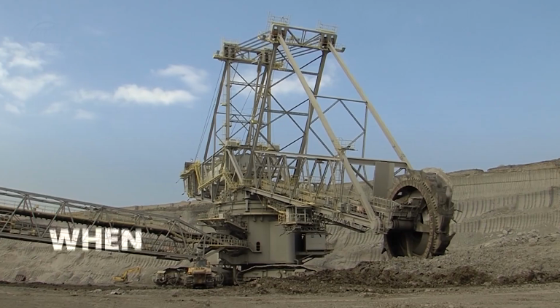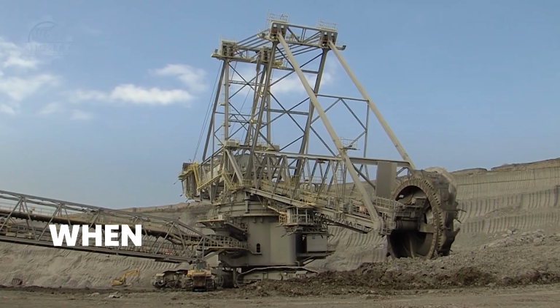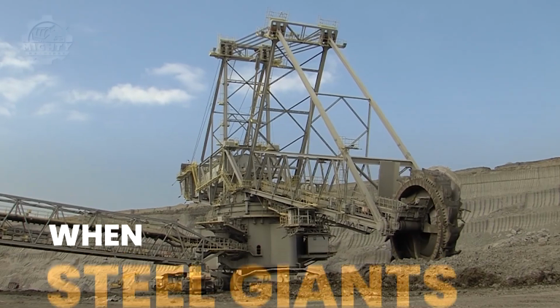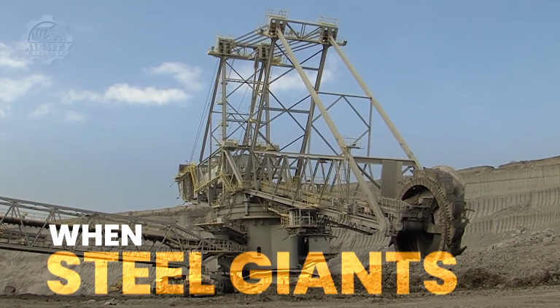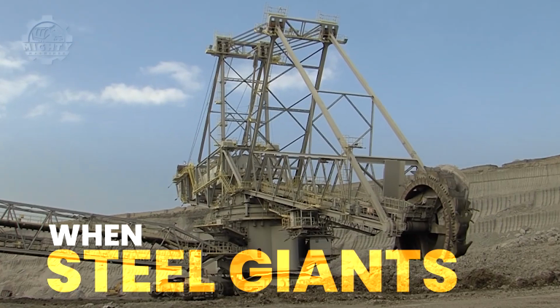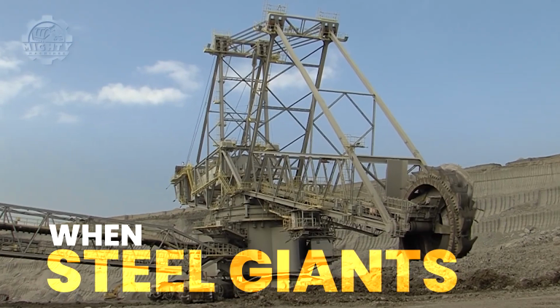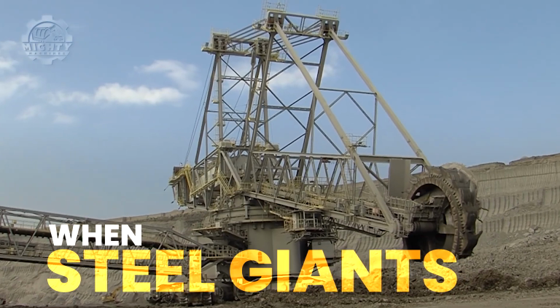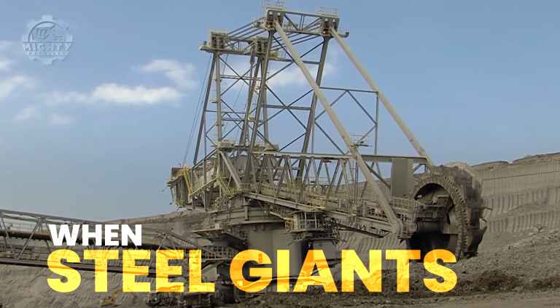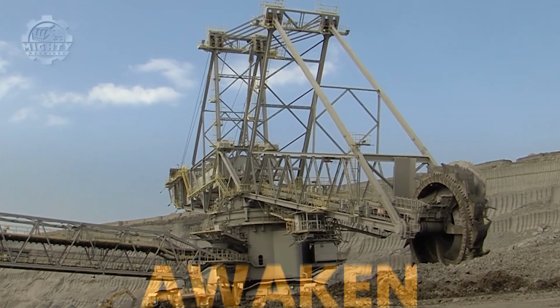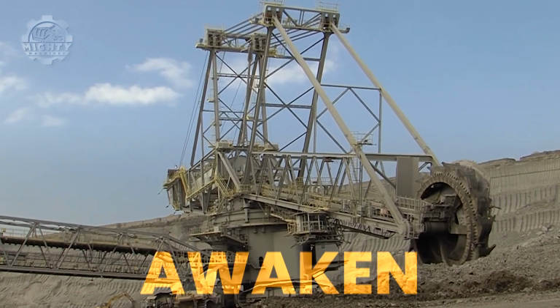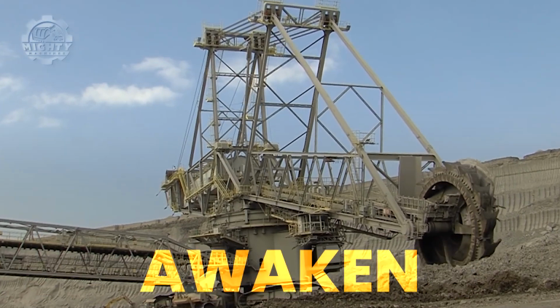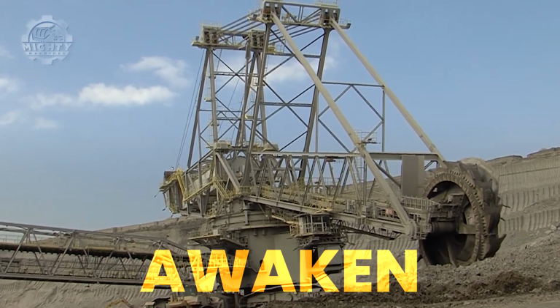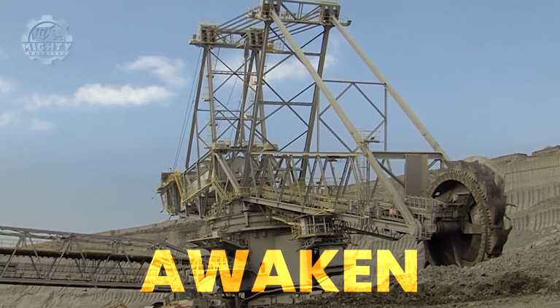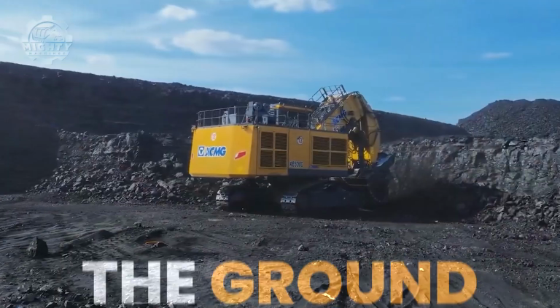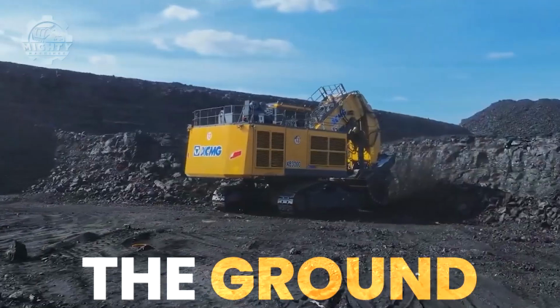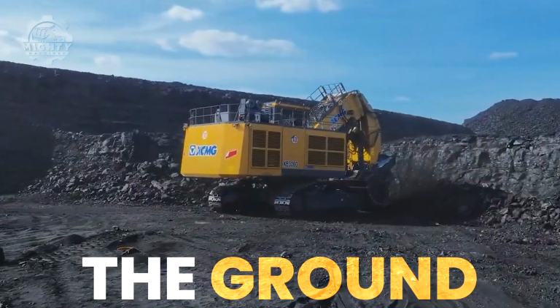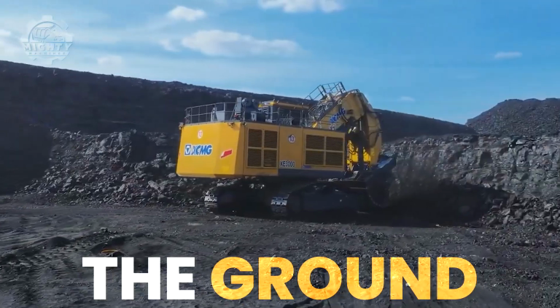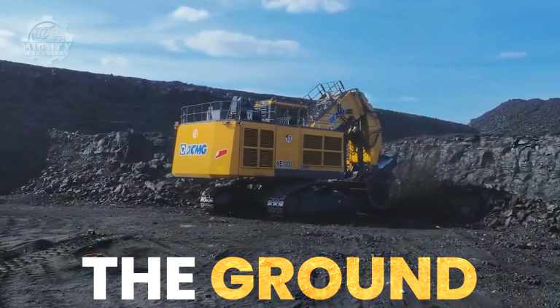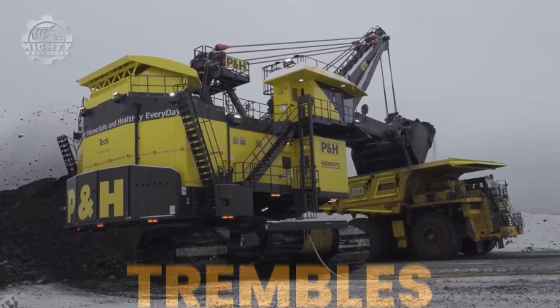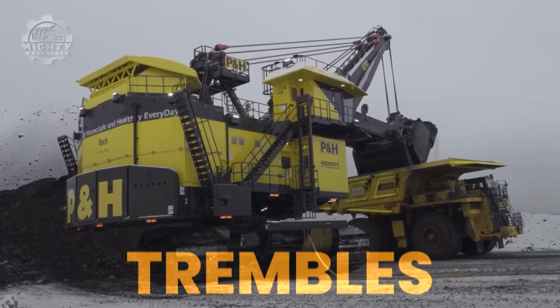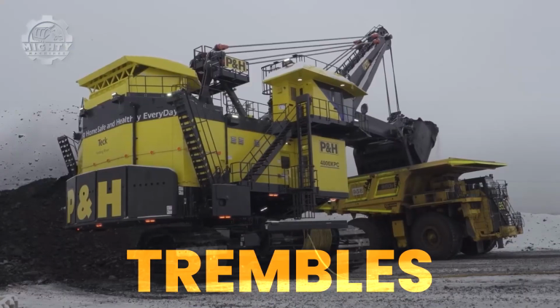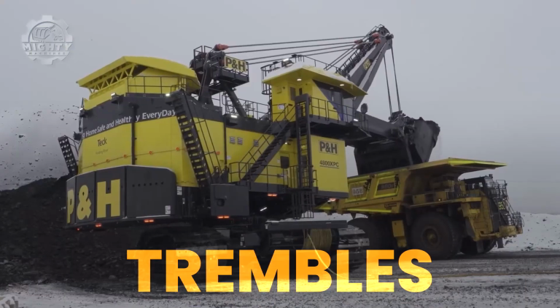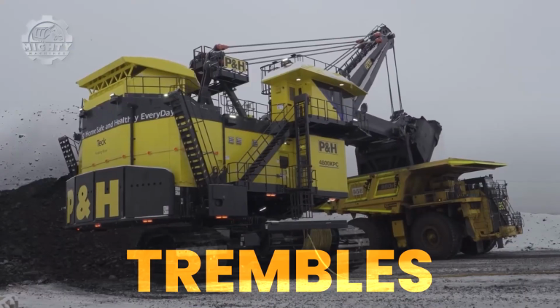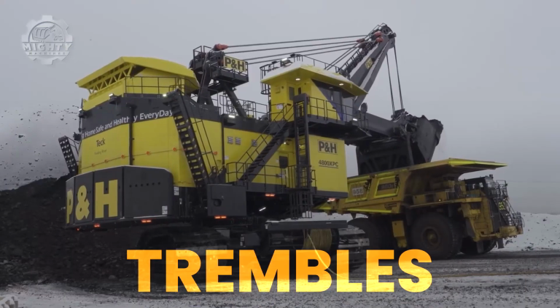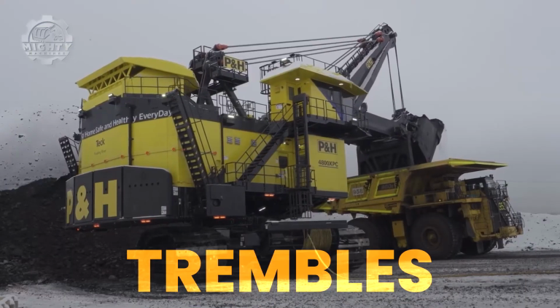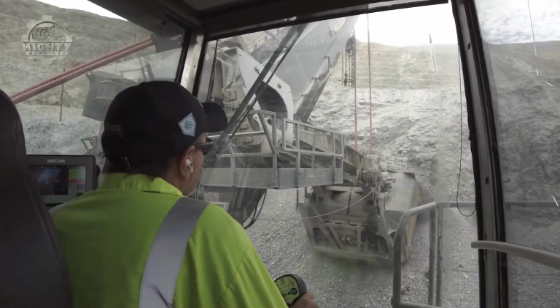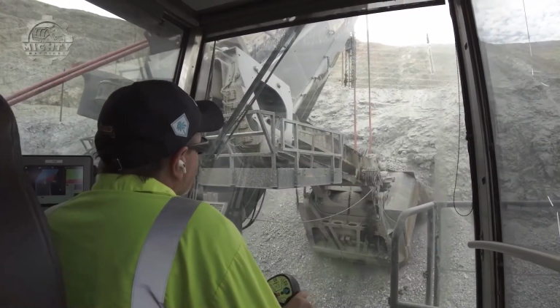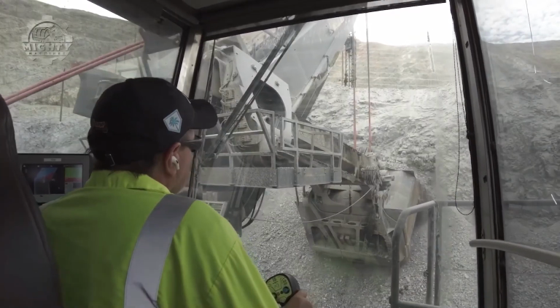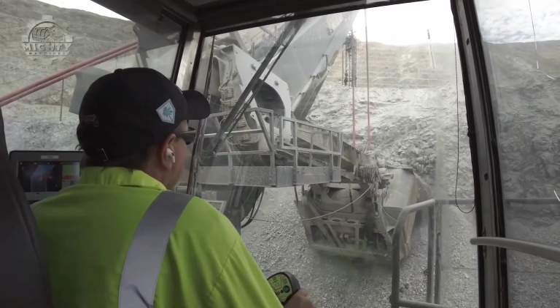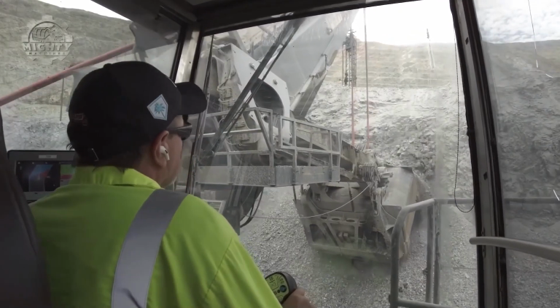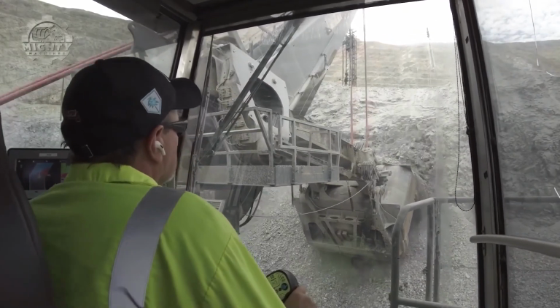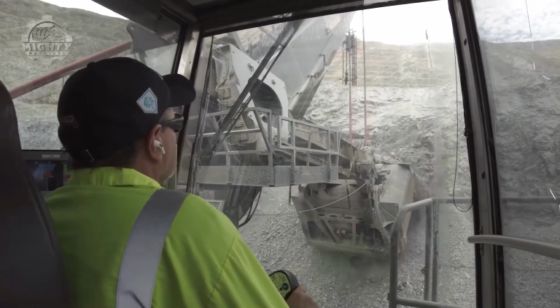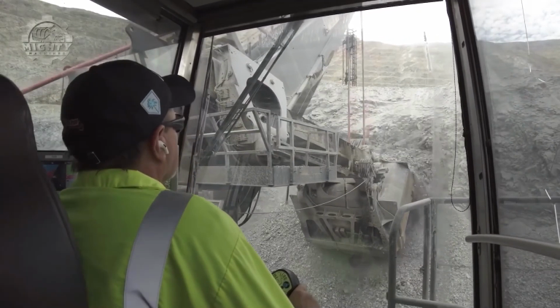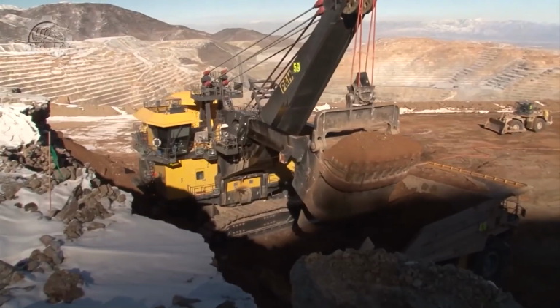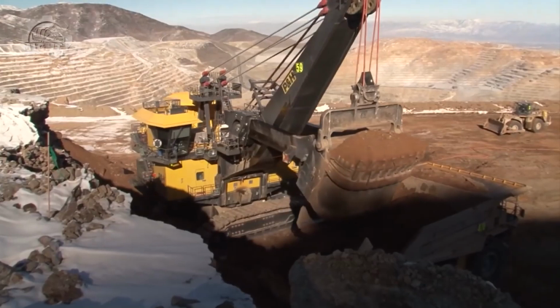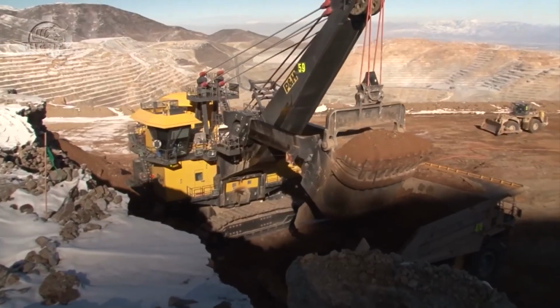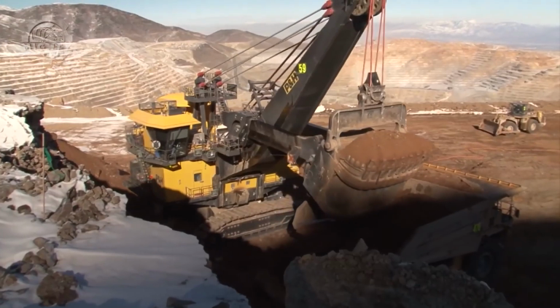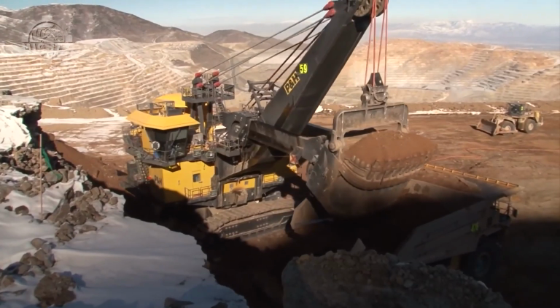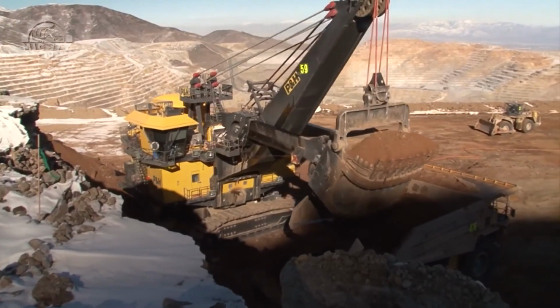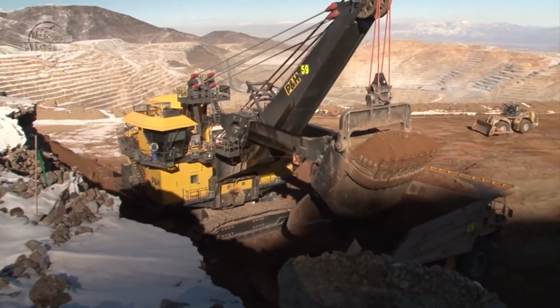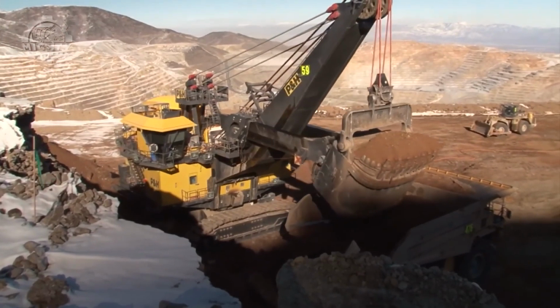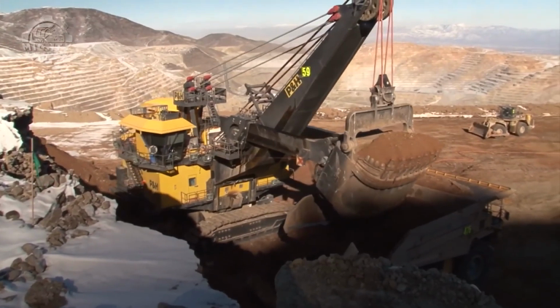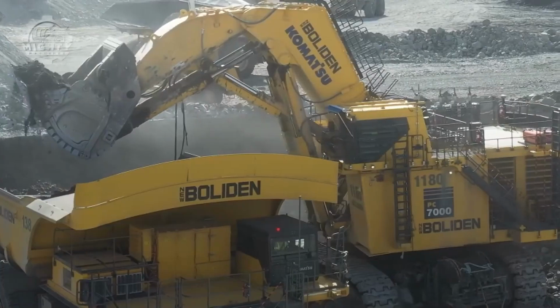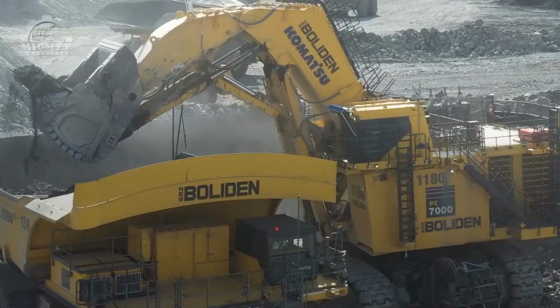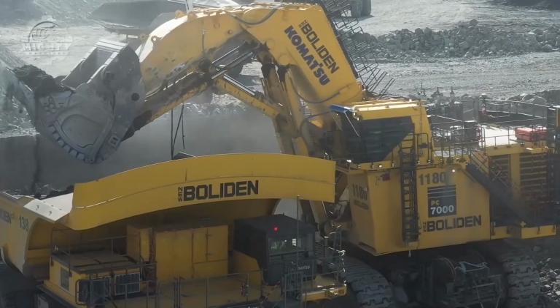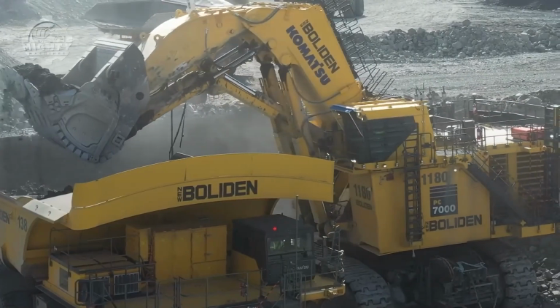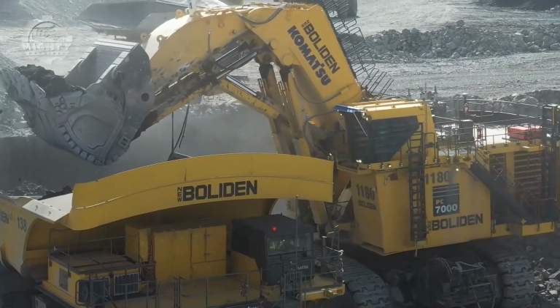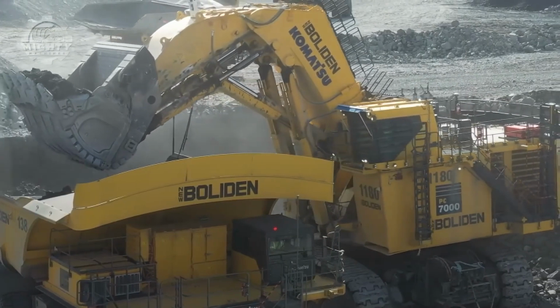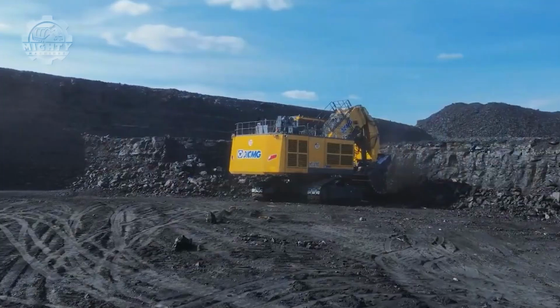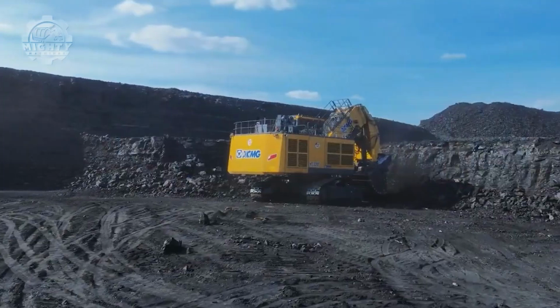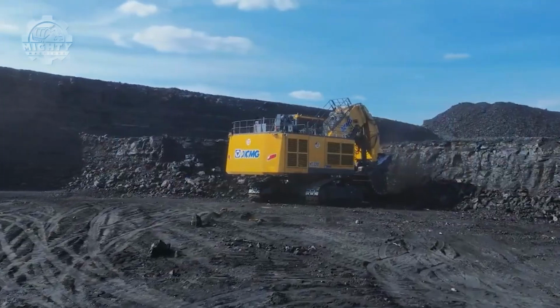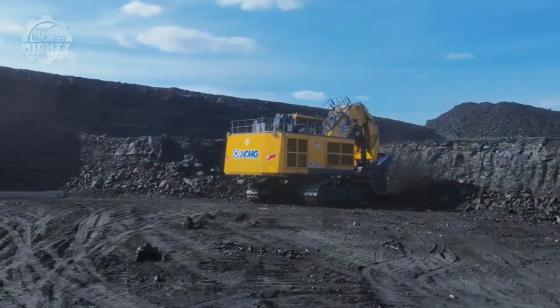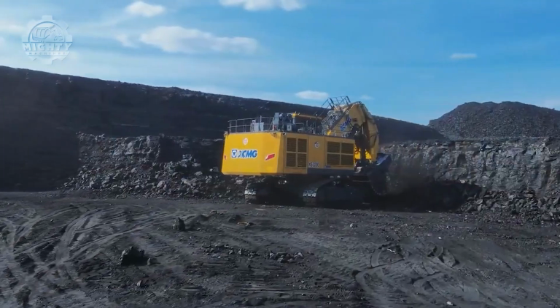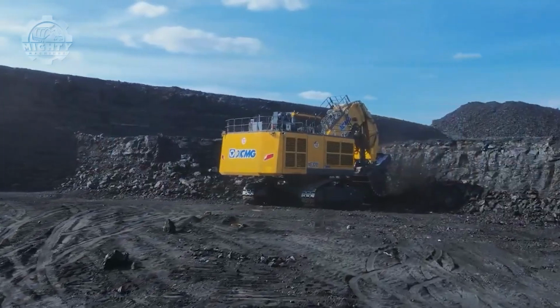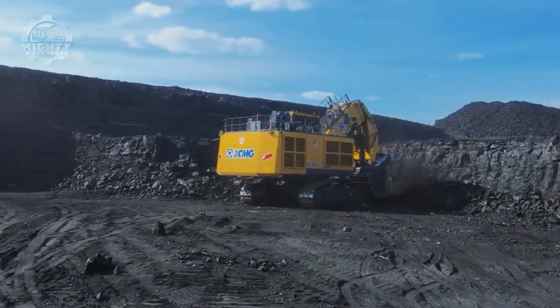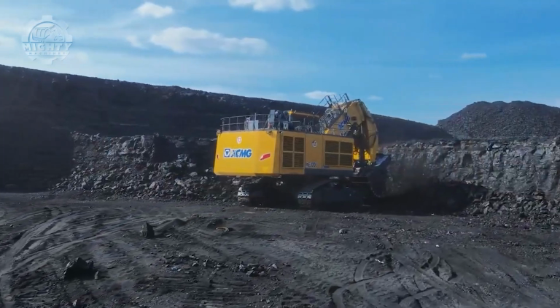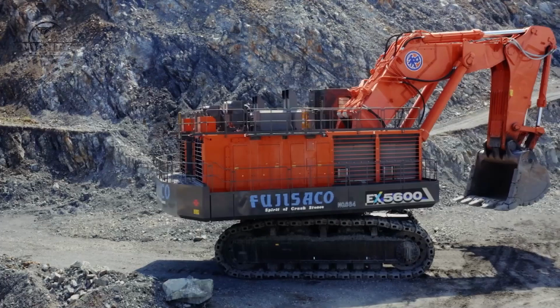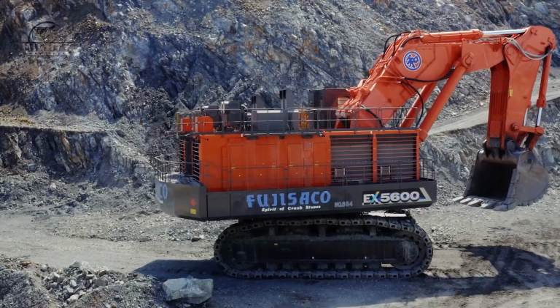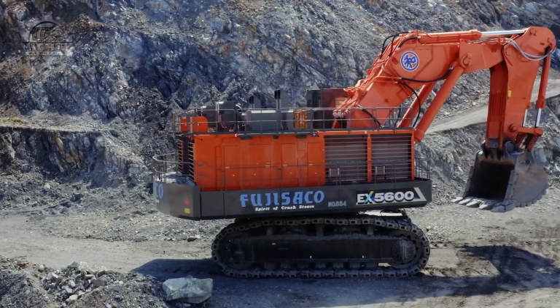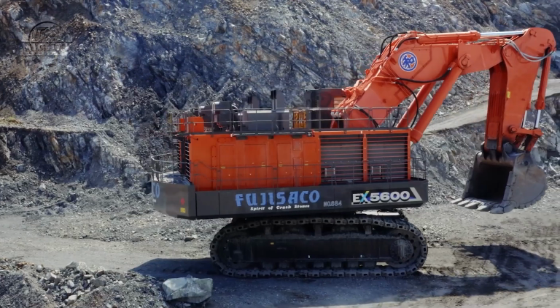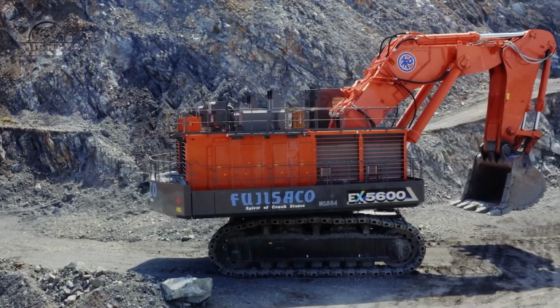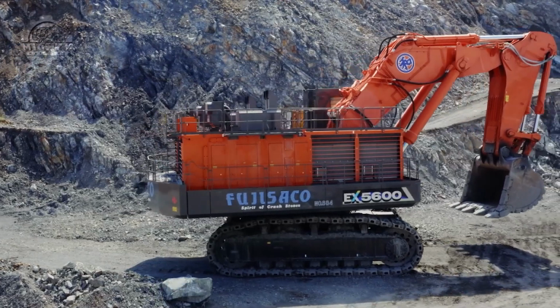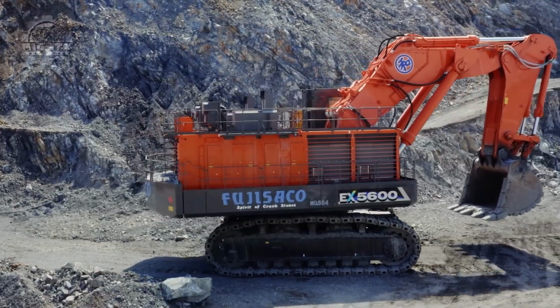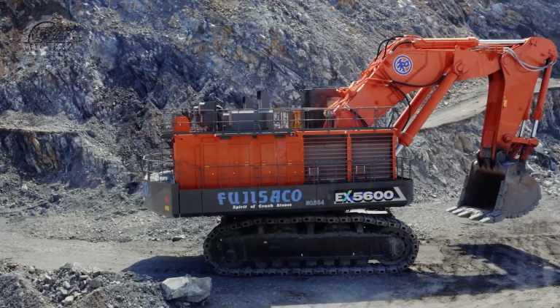When steel giants awaken, the ground trembles. Bucket wheels carve mountains. This is pure industrial power in motion.